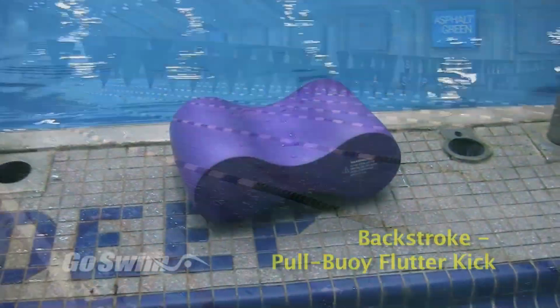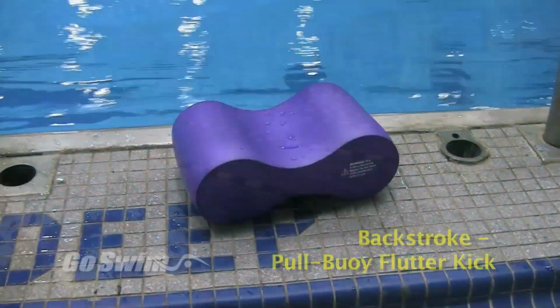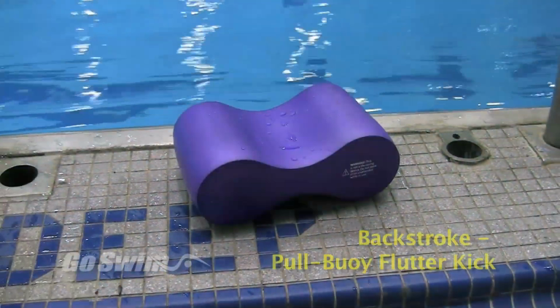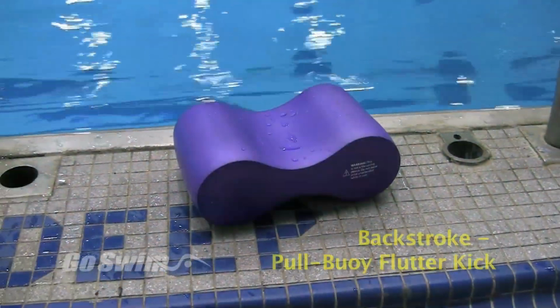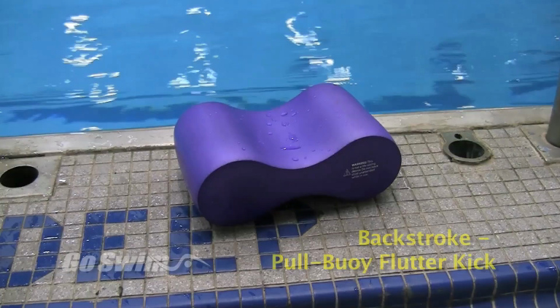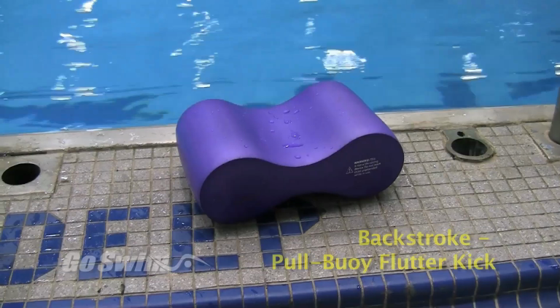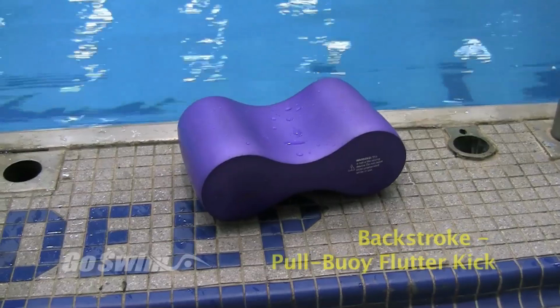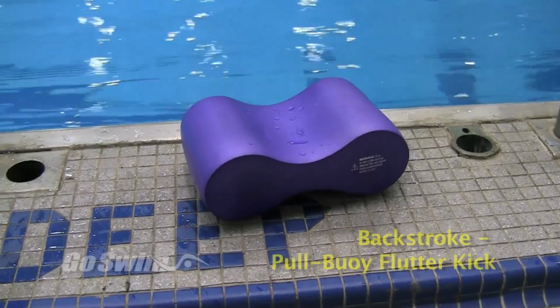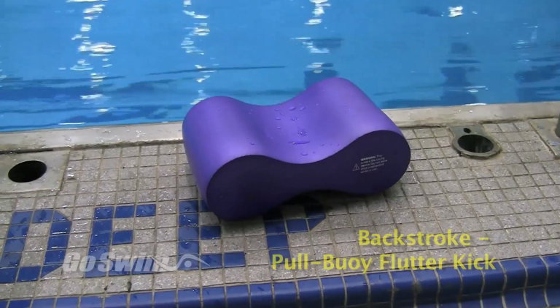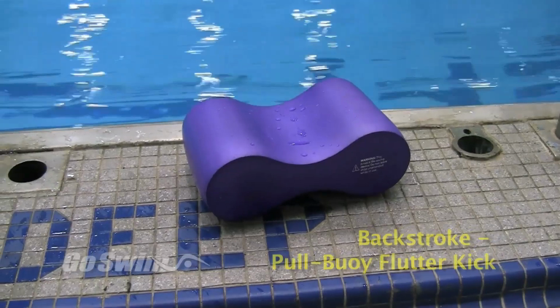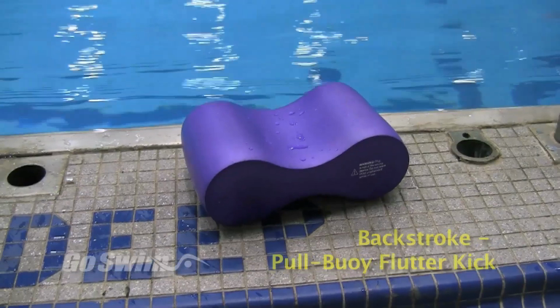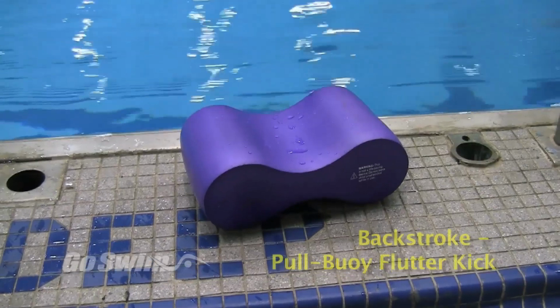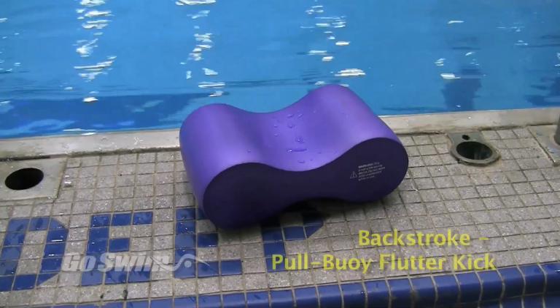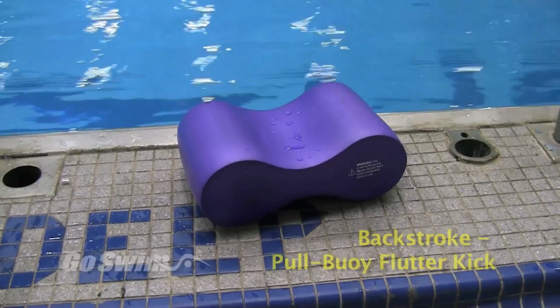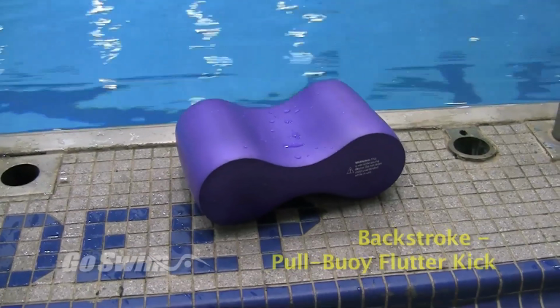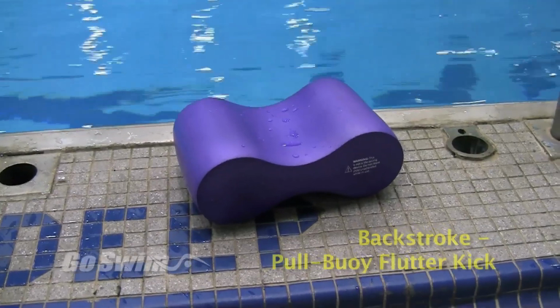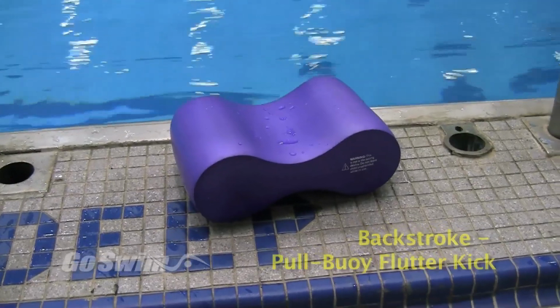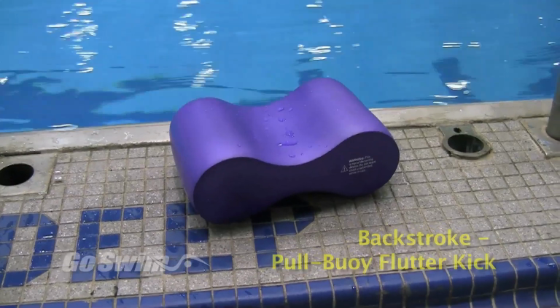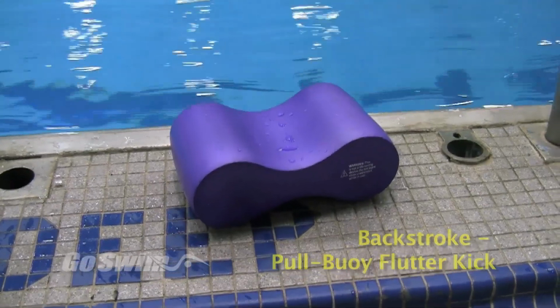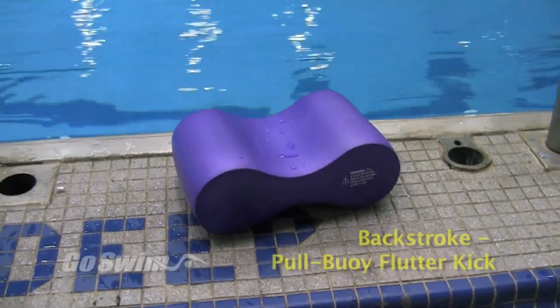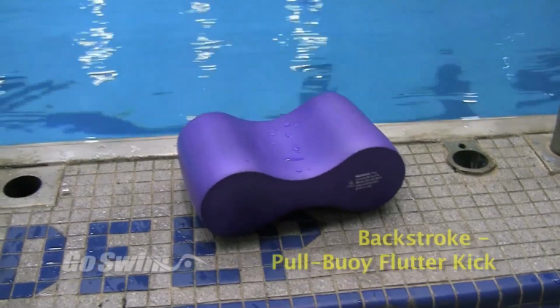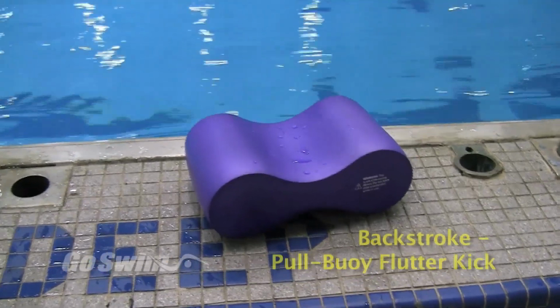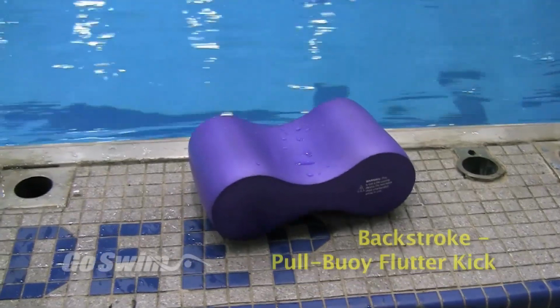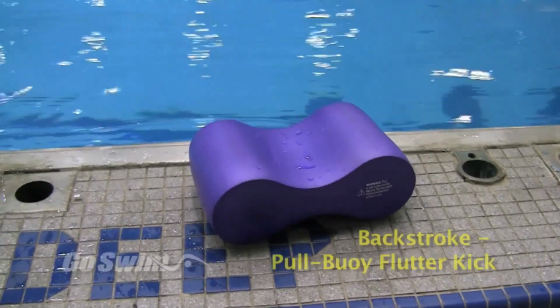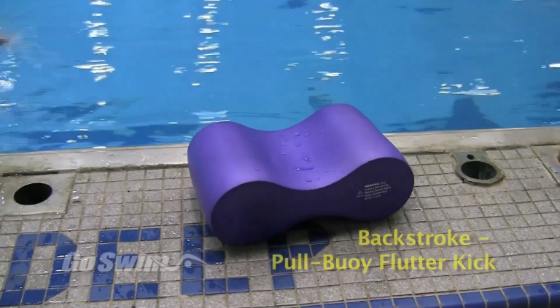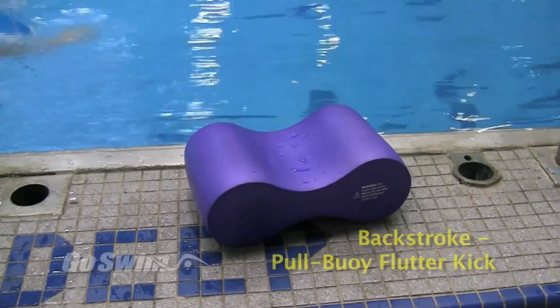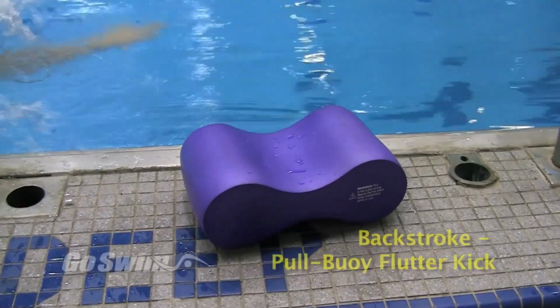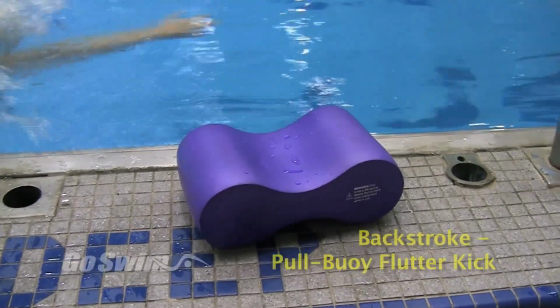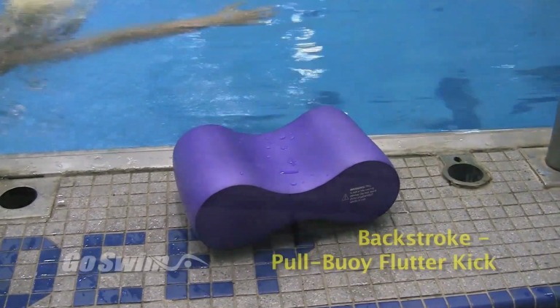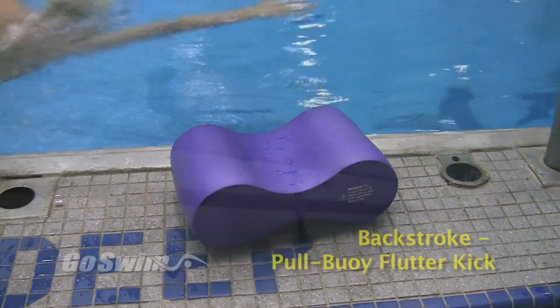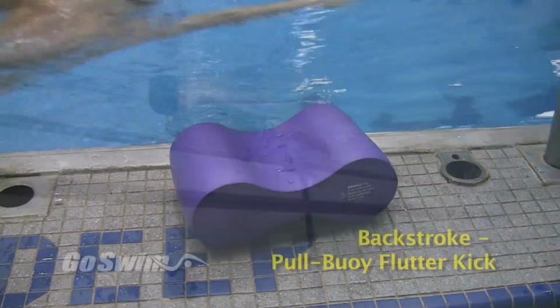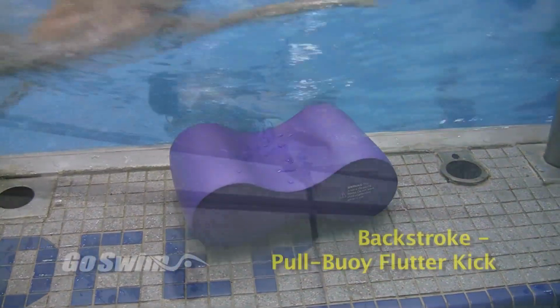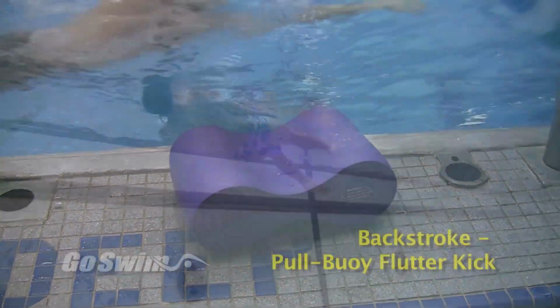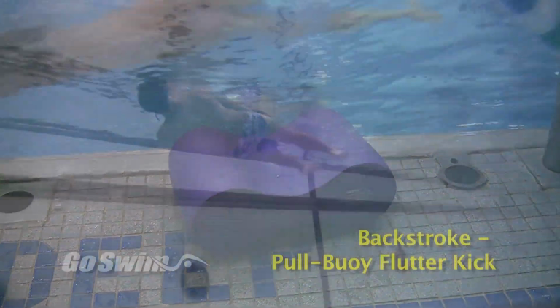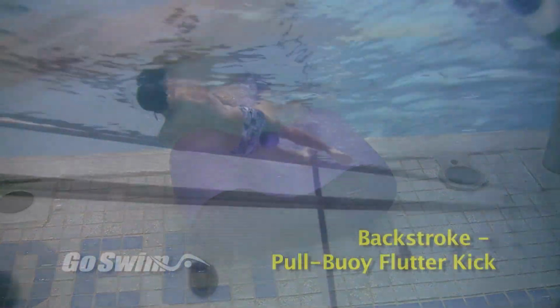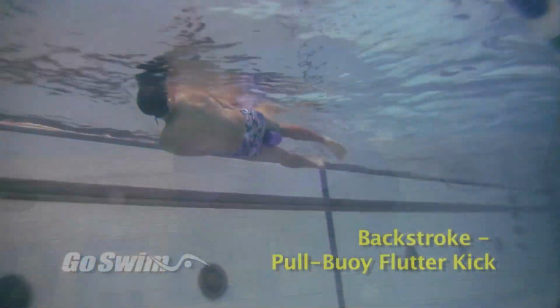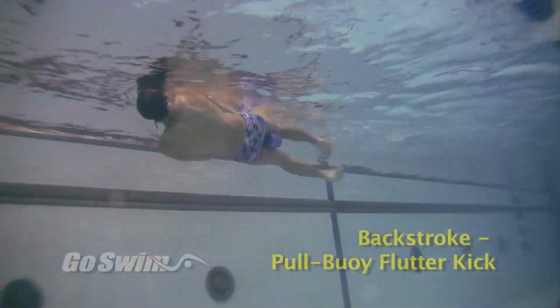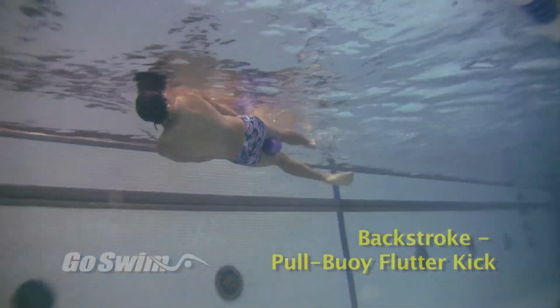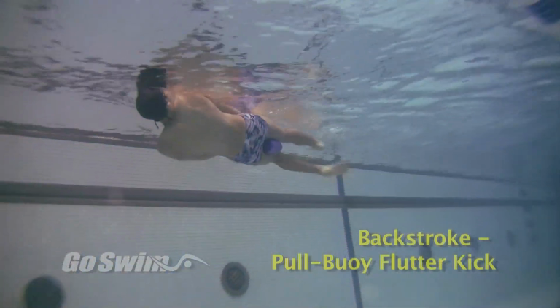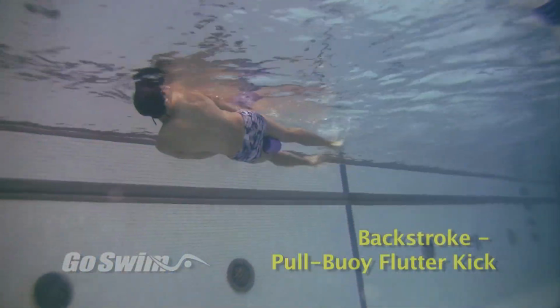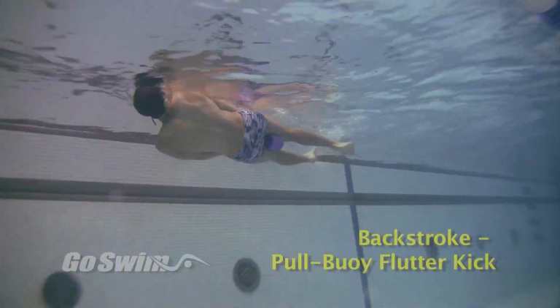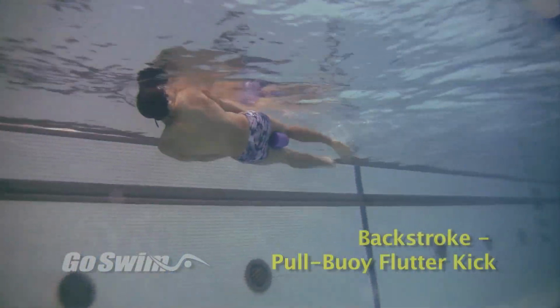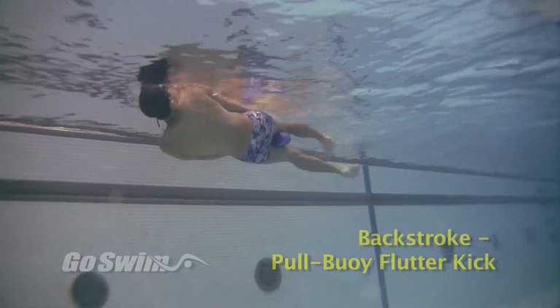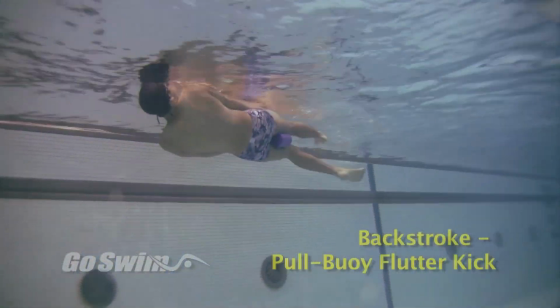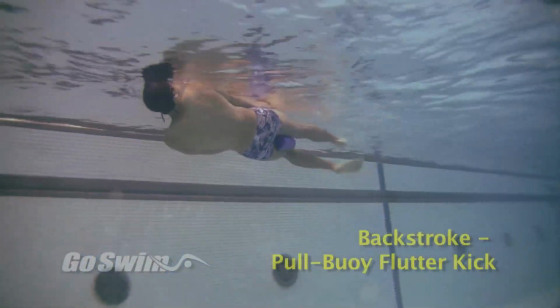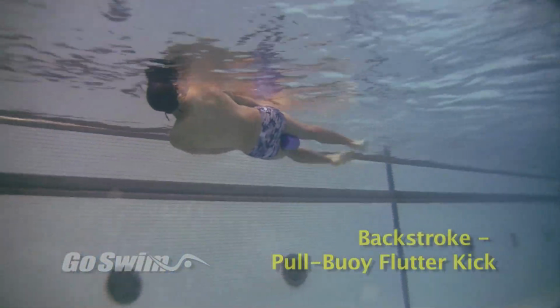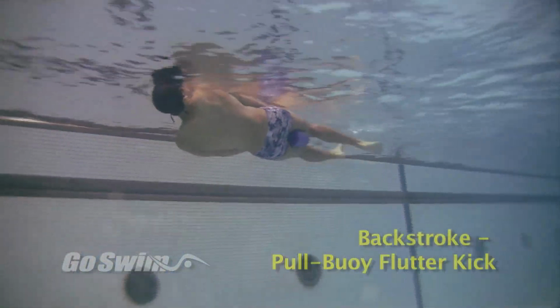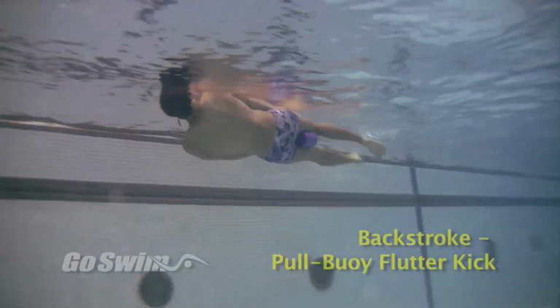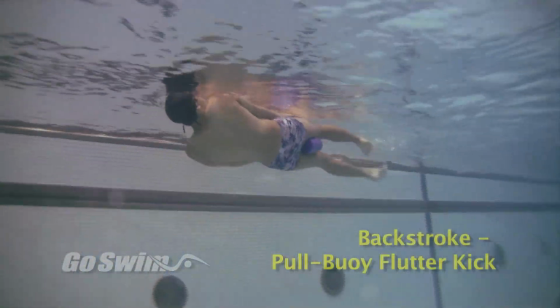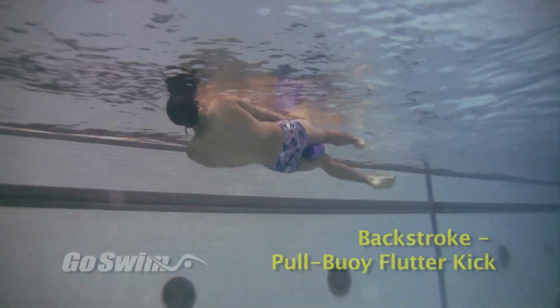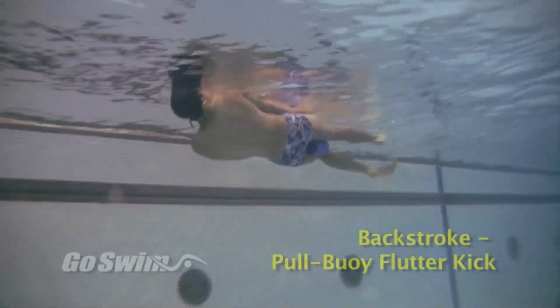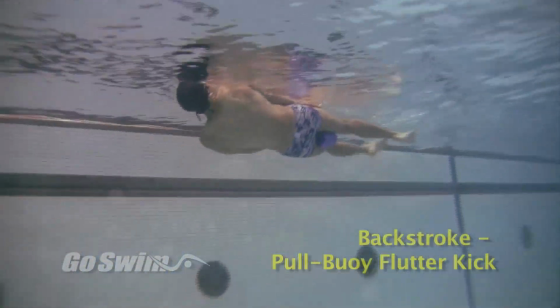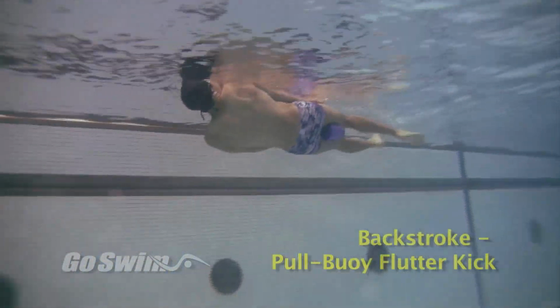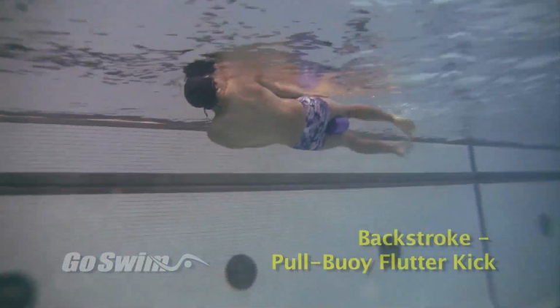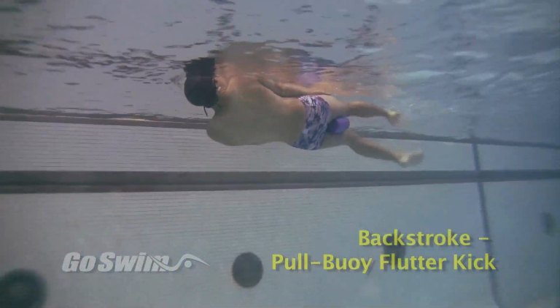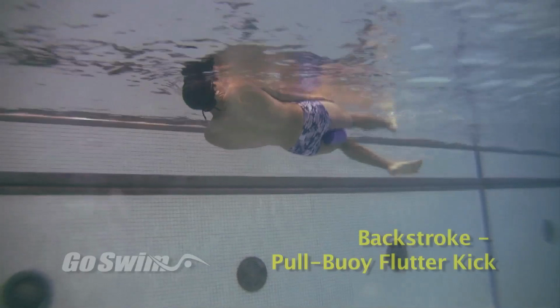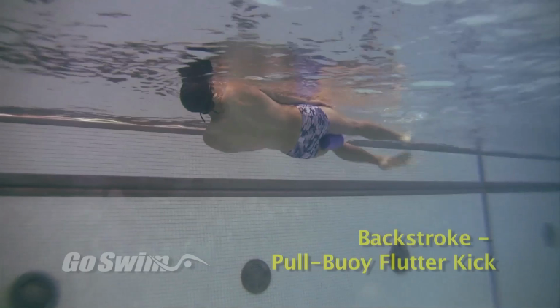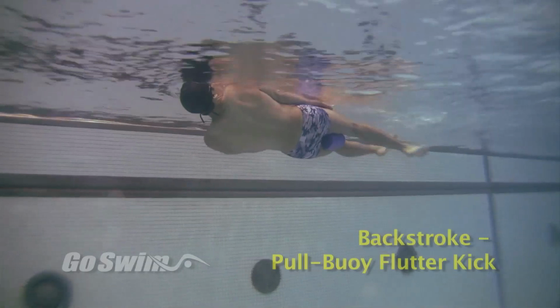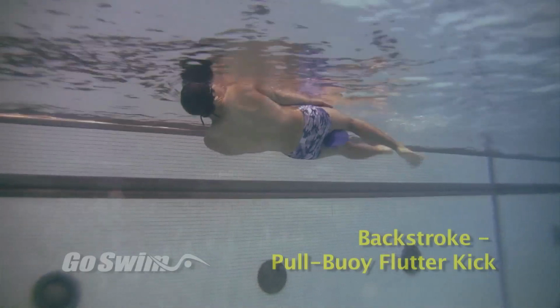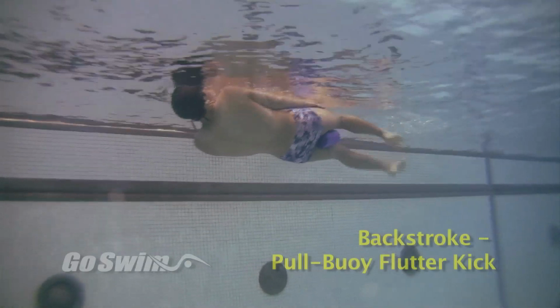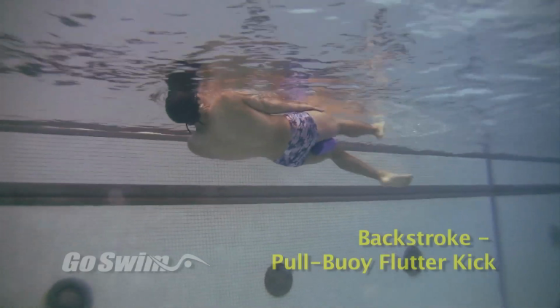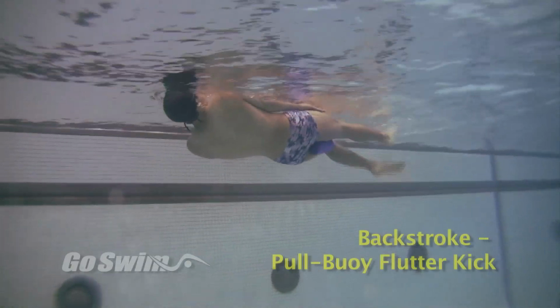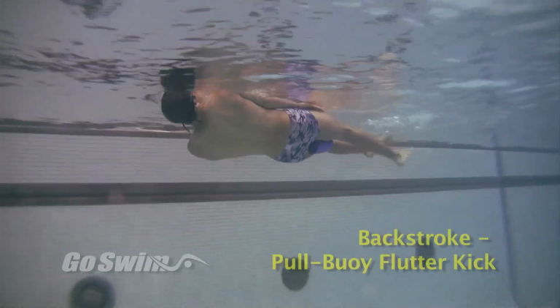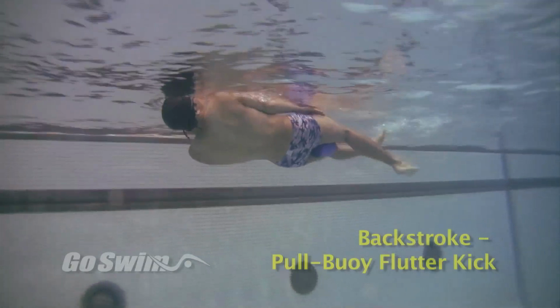There's more than one way to use your favorite piece of equipment. Flutter kick with a pool buoy will help you develop a smoother, faster backstroke and freestyle.